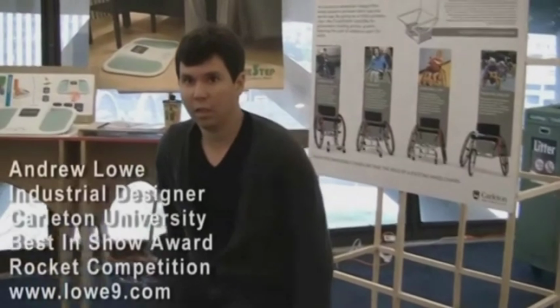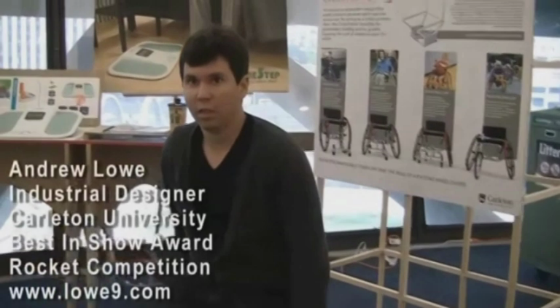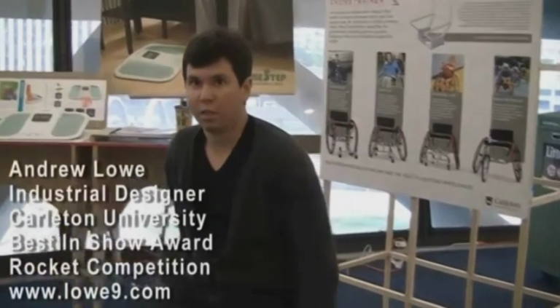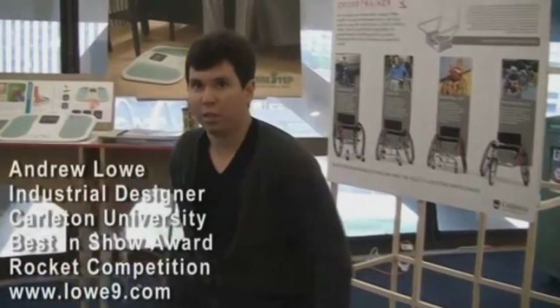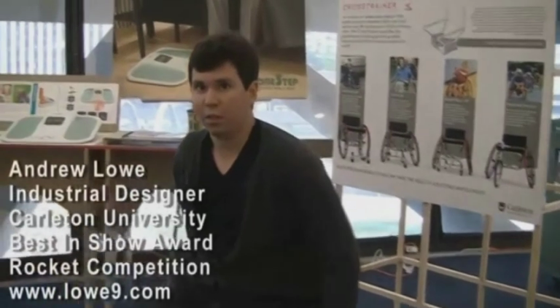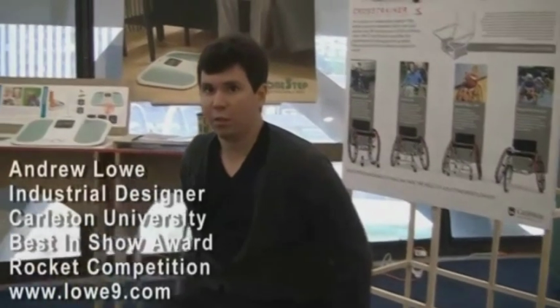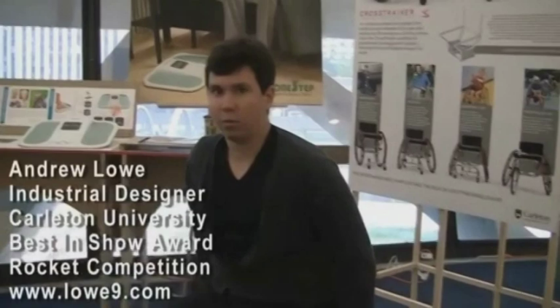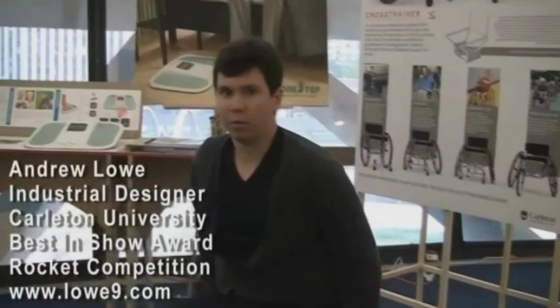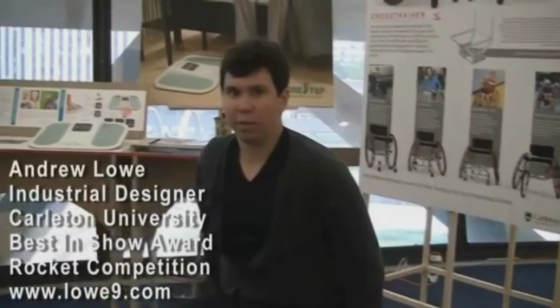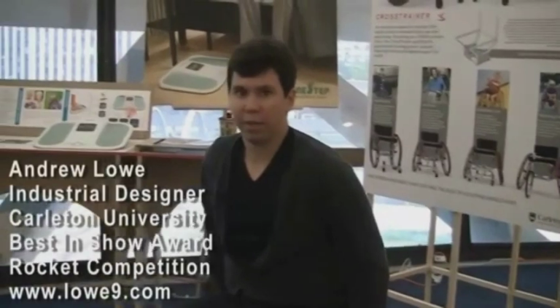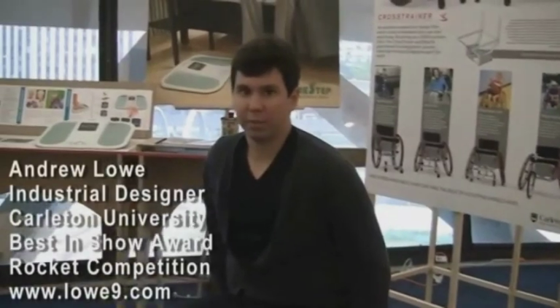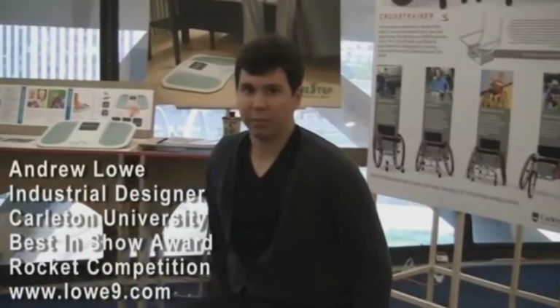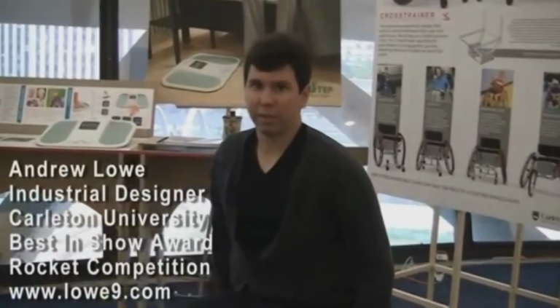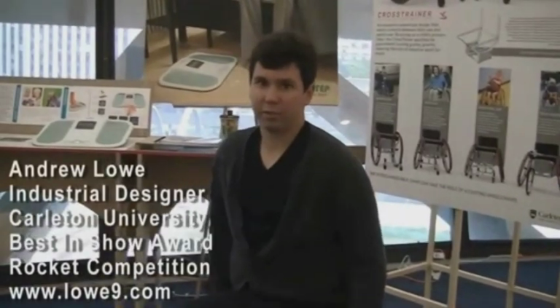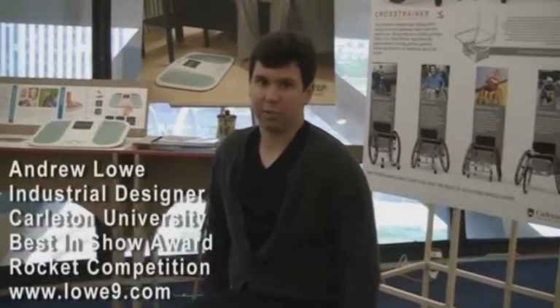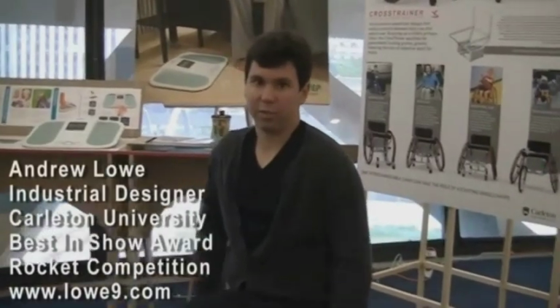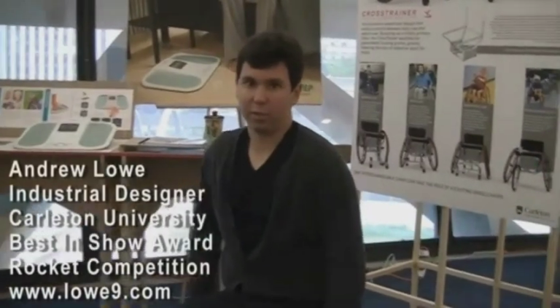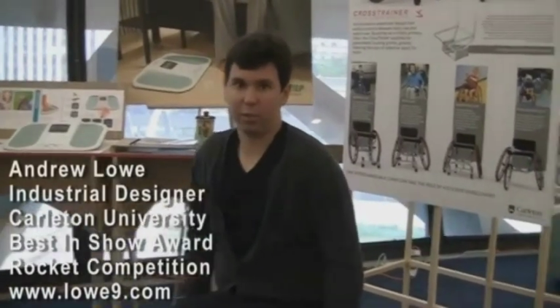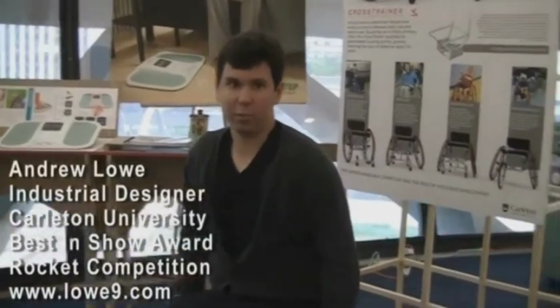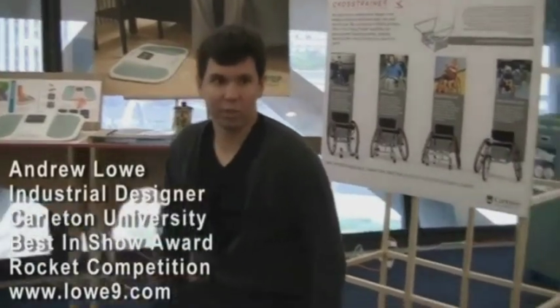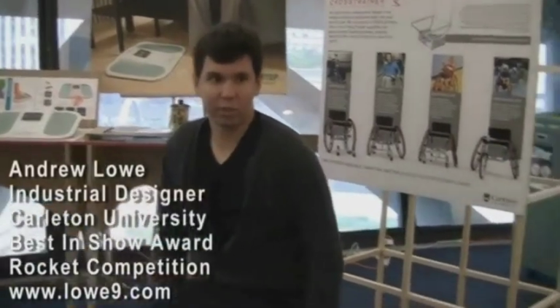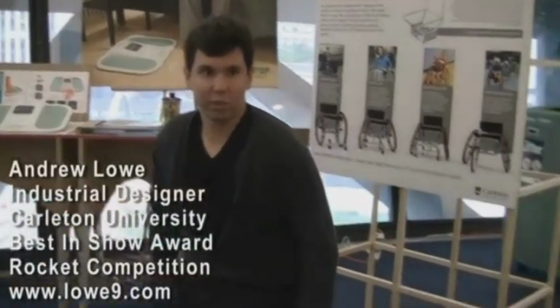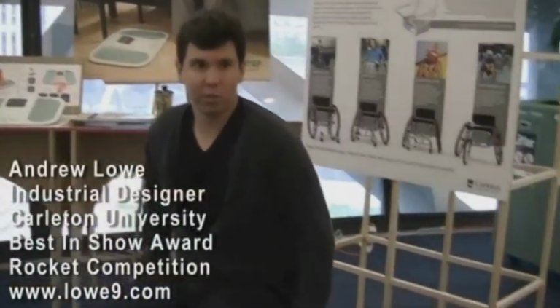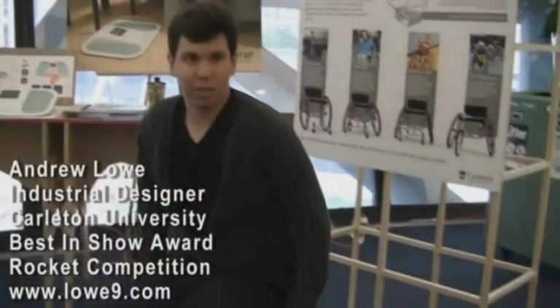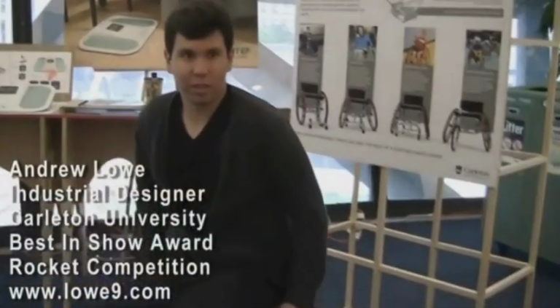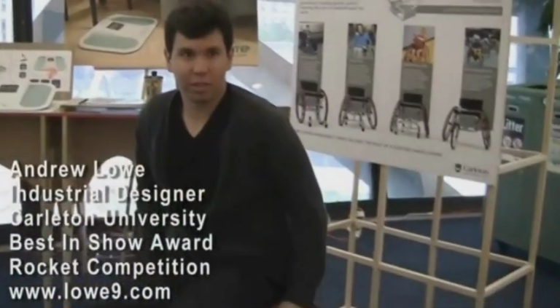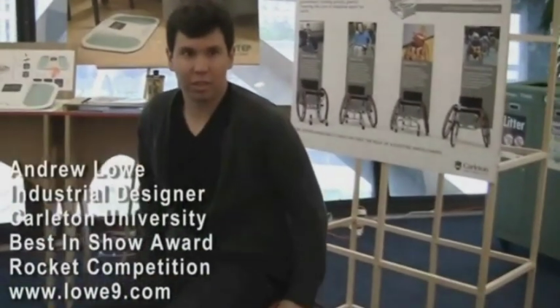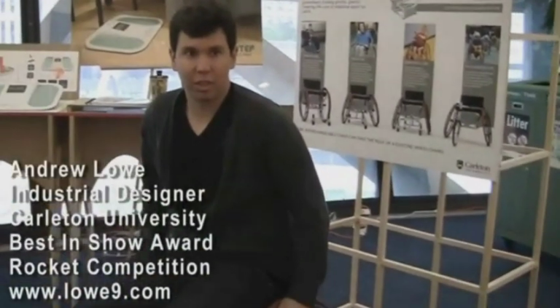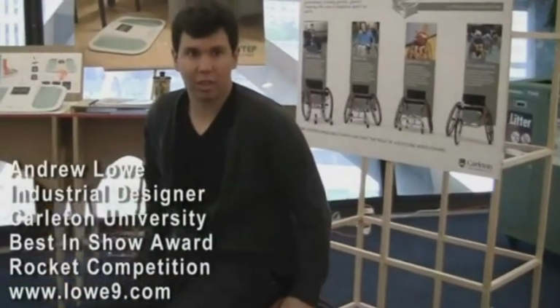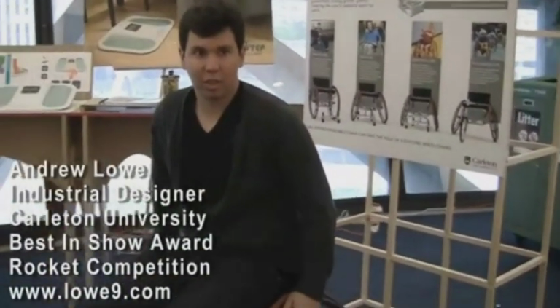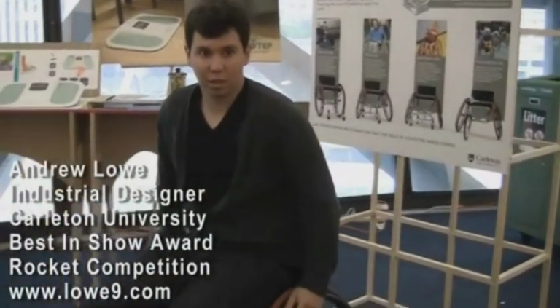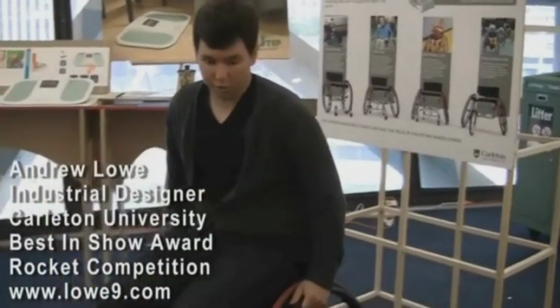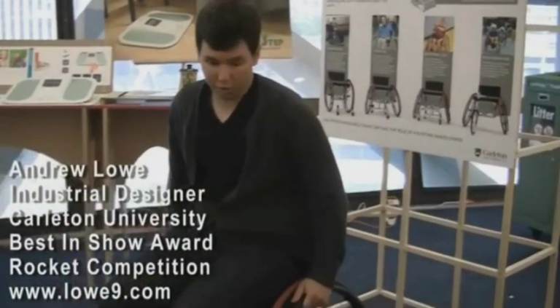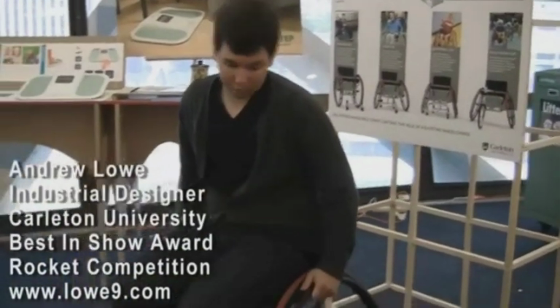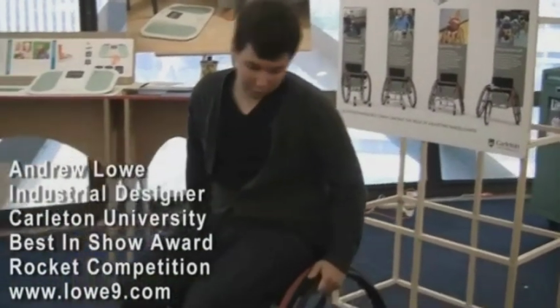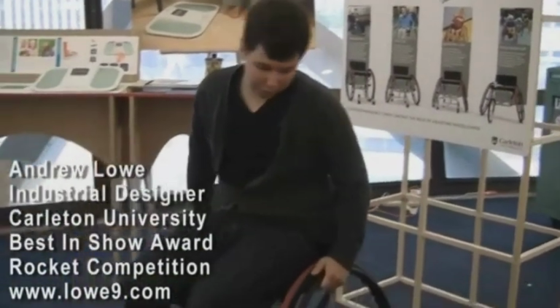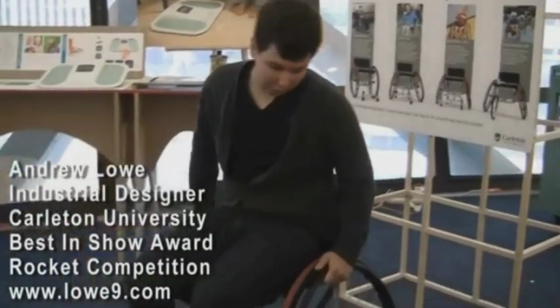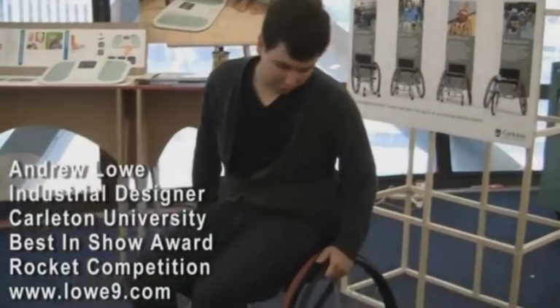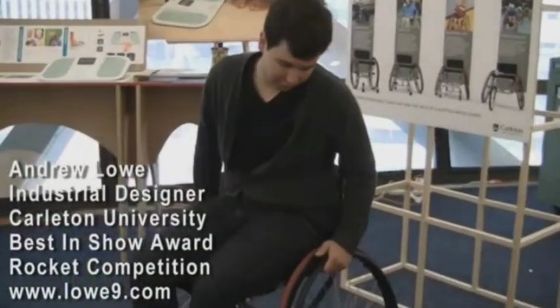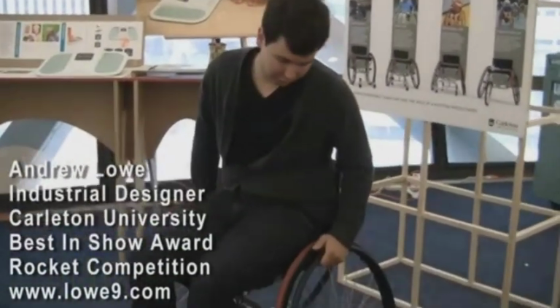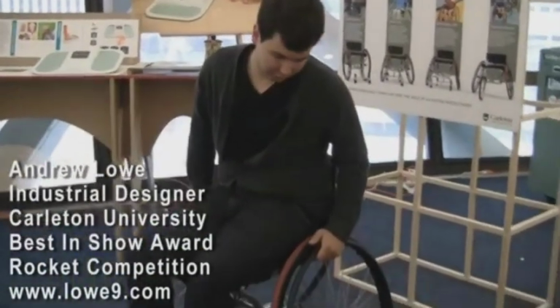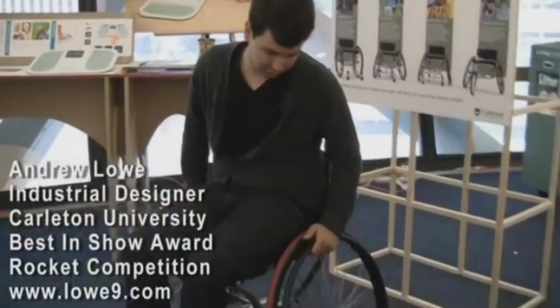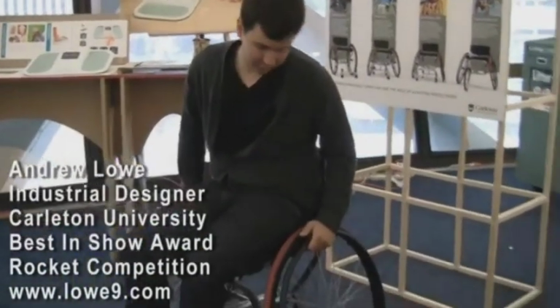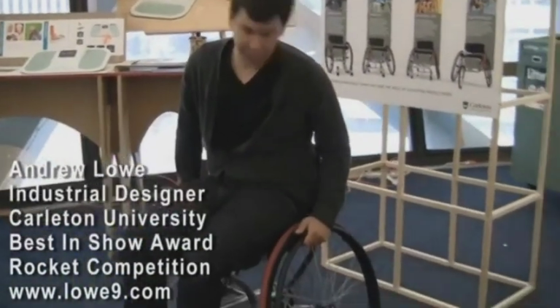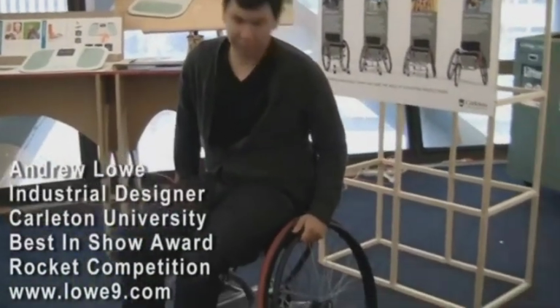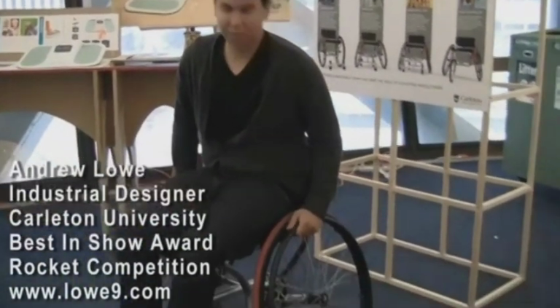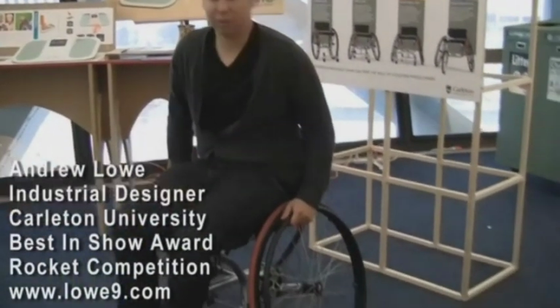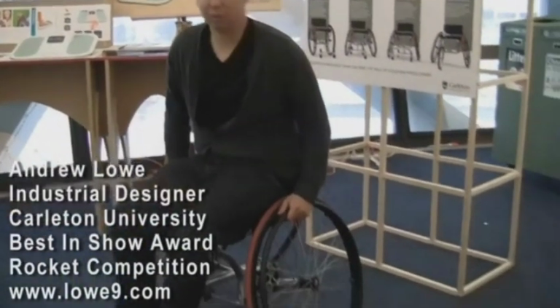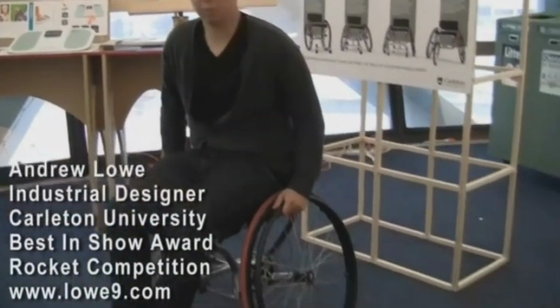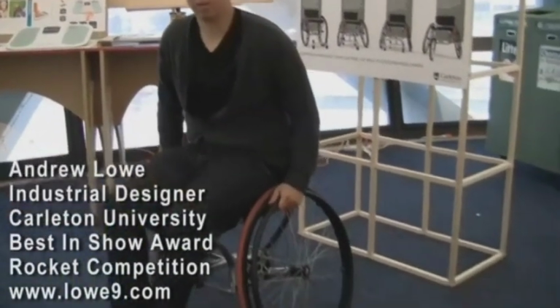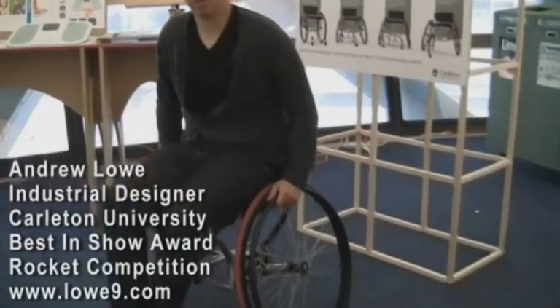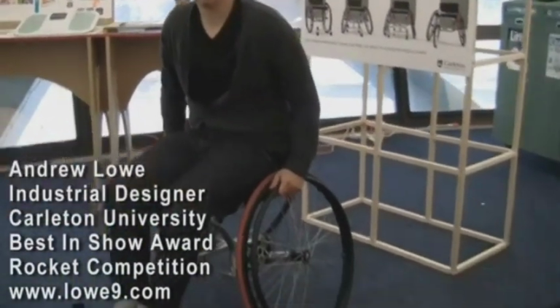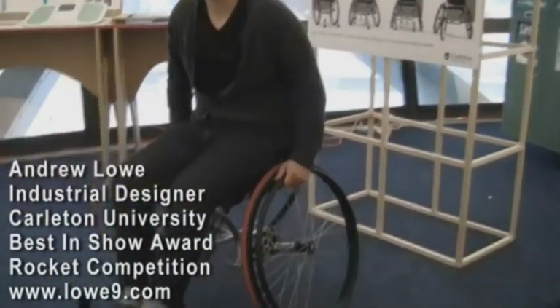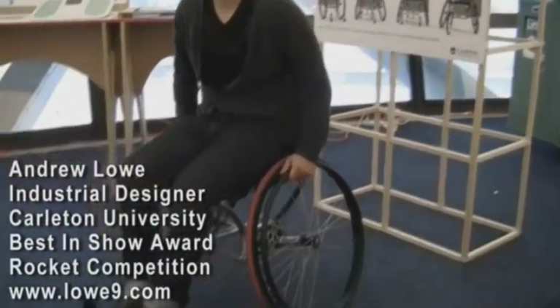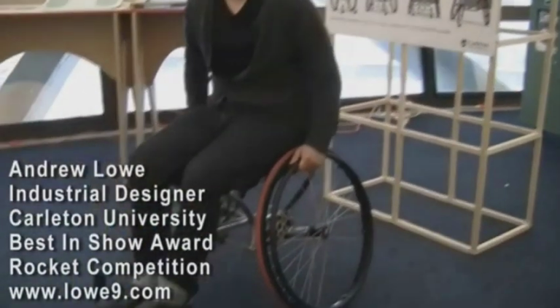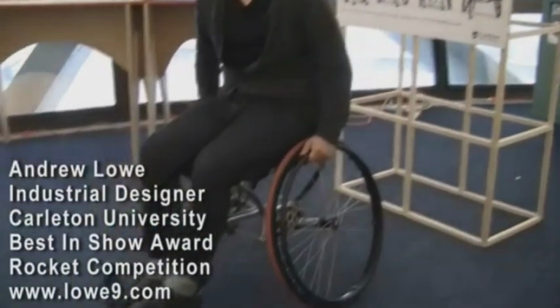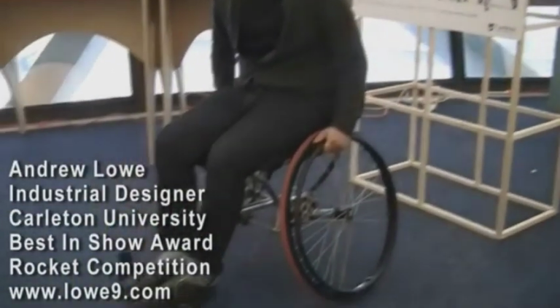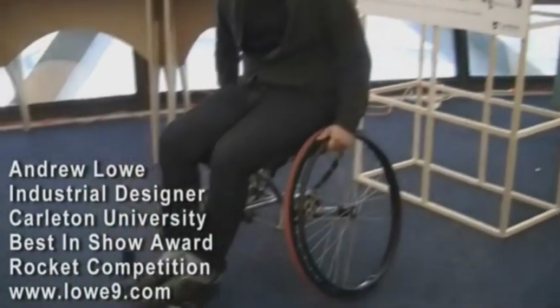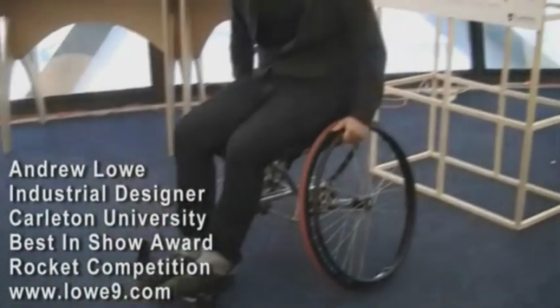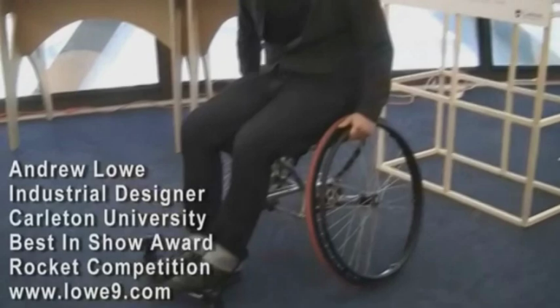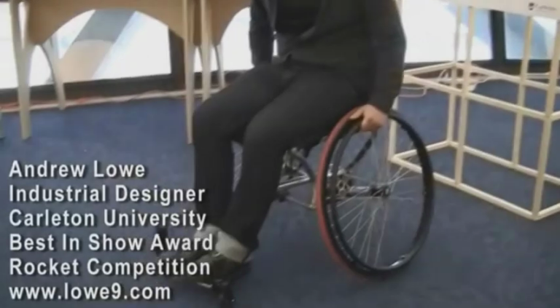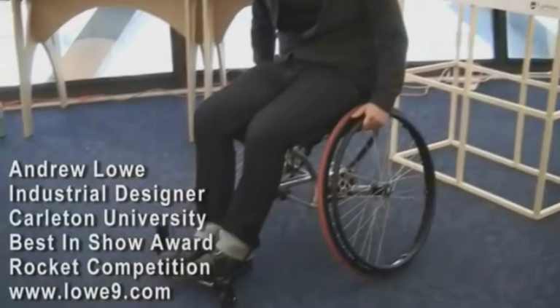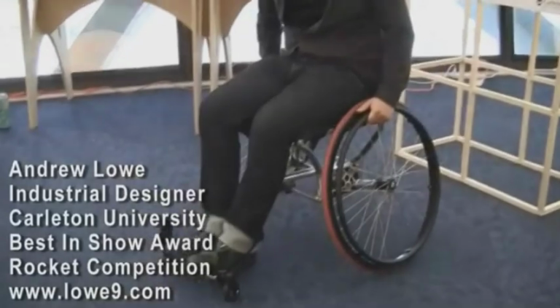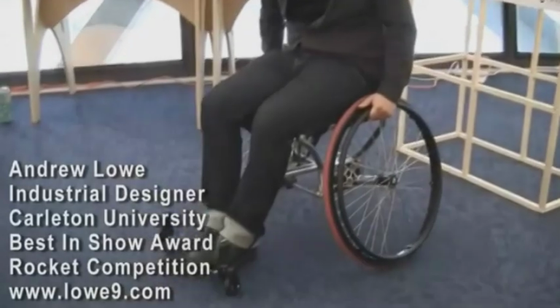Hello, my name is Andrew Lowe. I'm a student at Carleton University and this is my thesis project, the Cross Trainer Wheelchair.